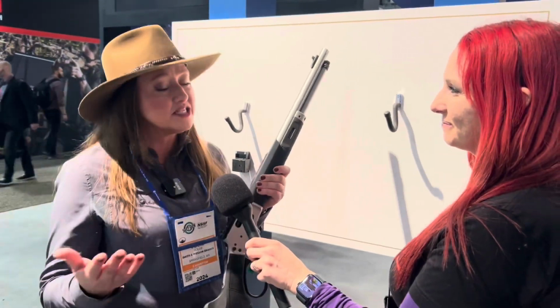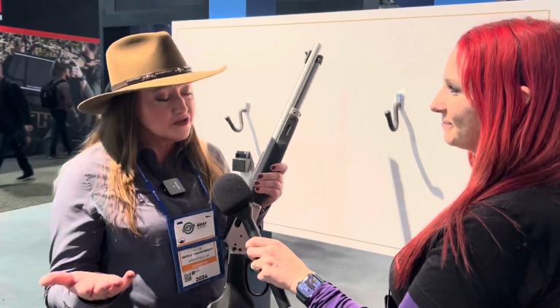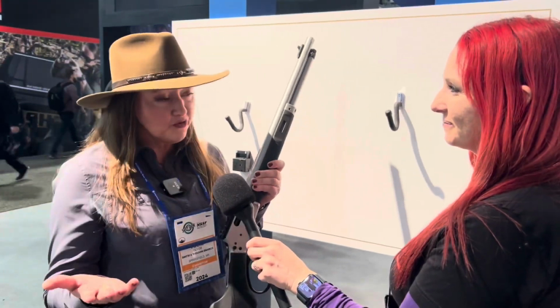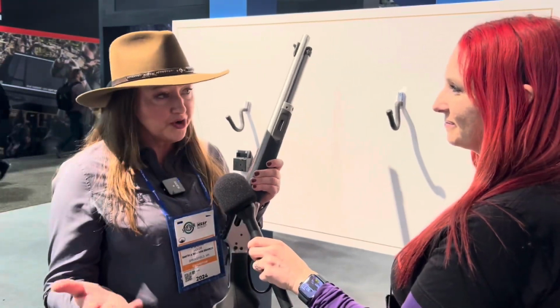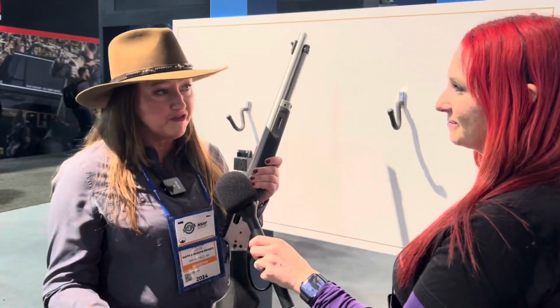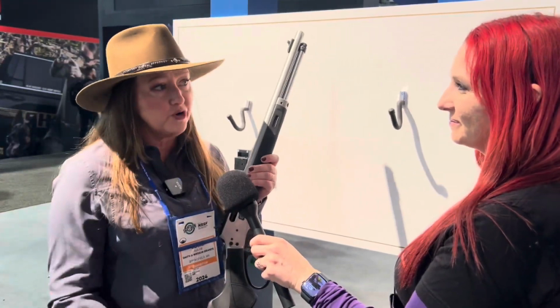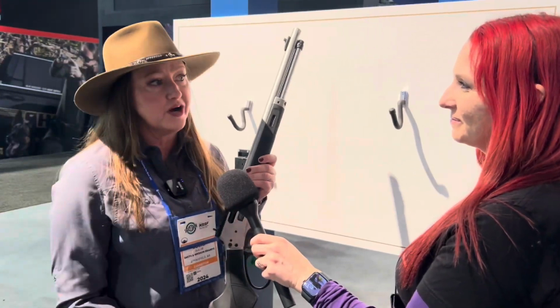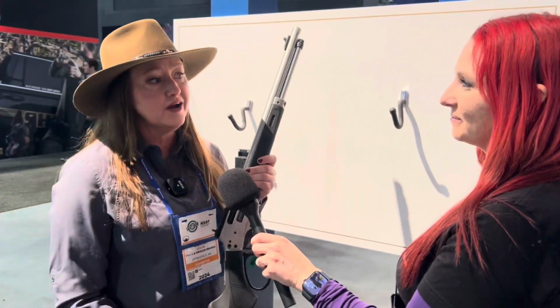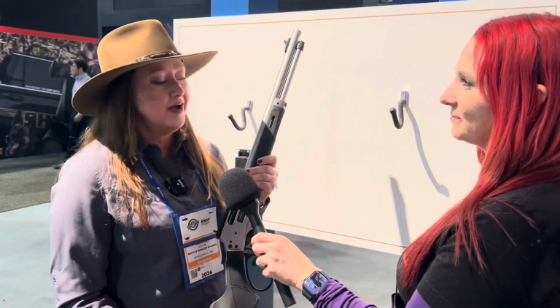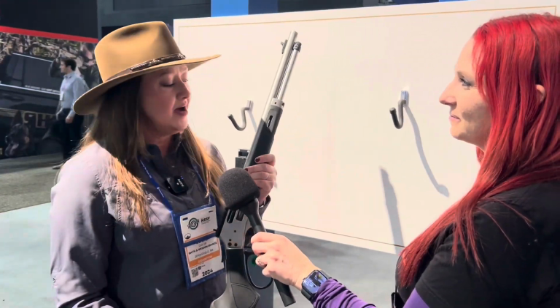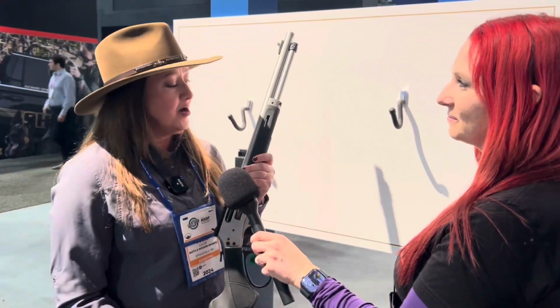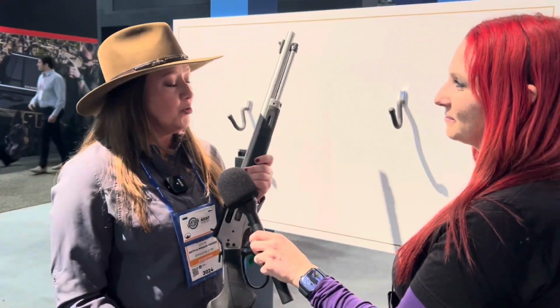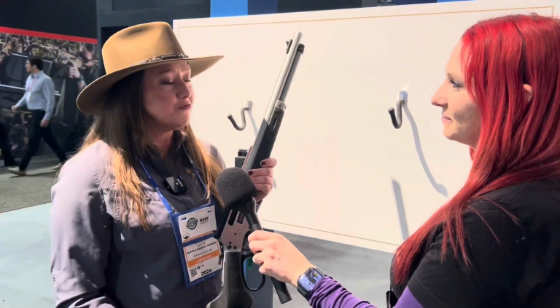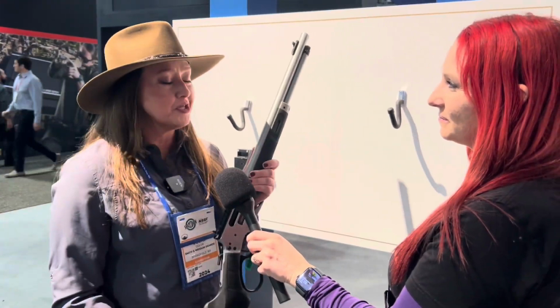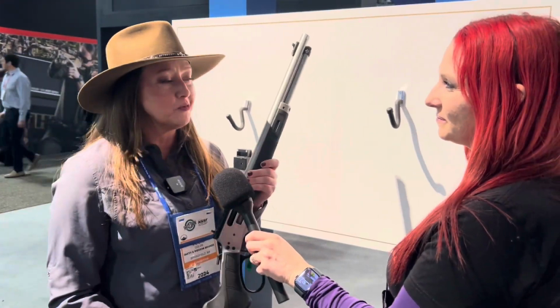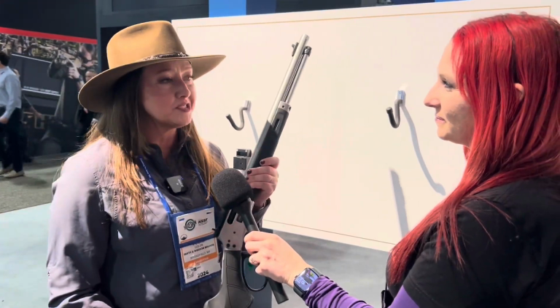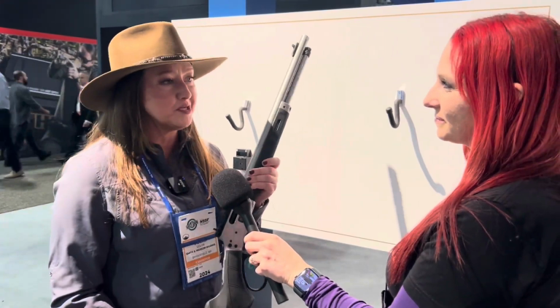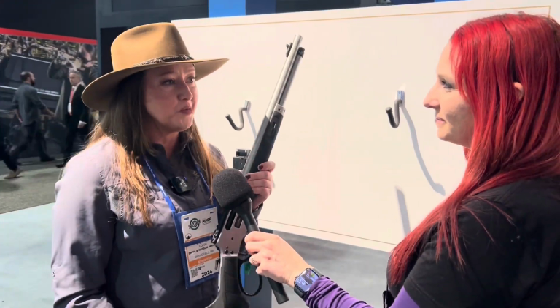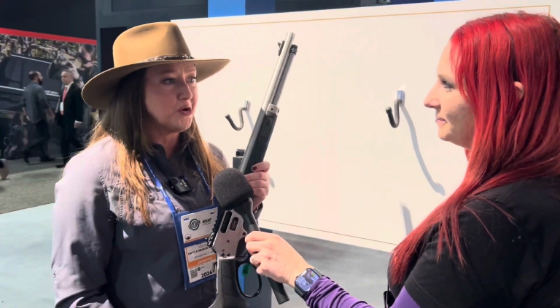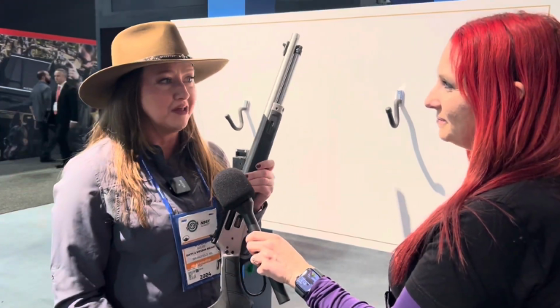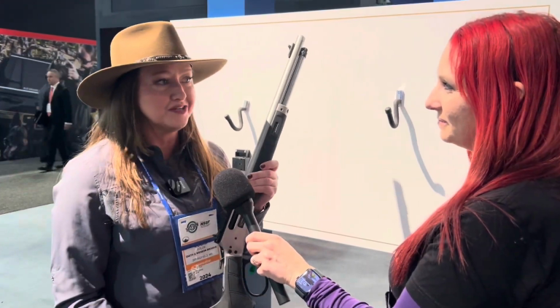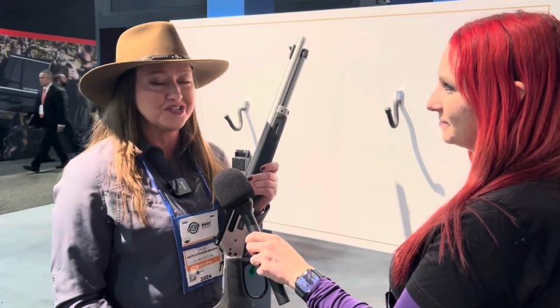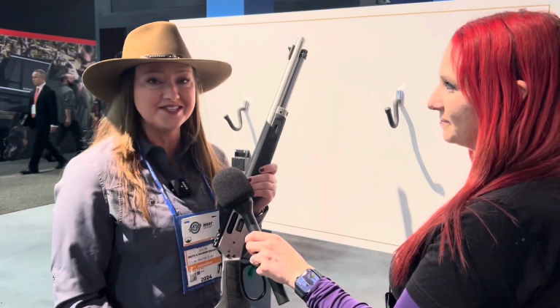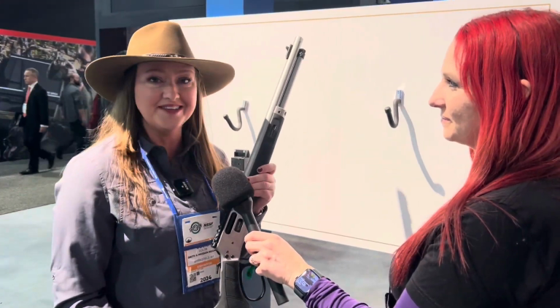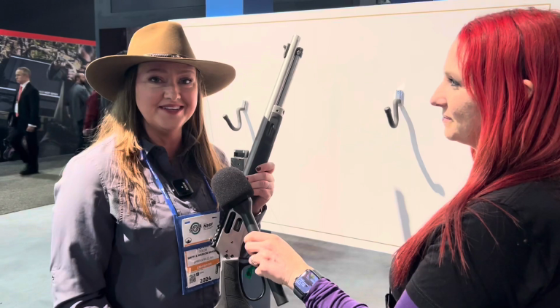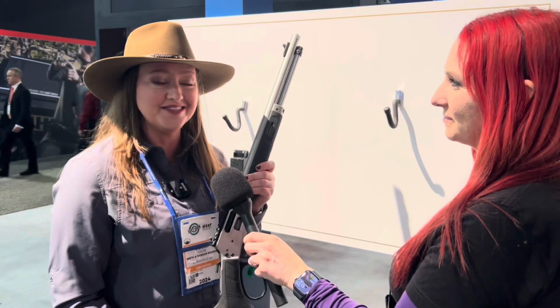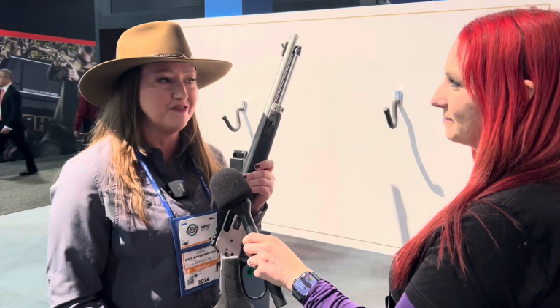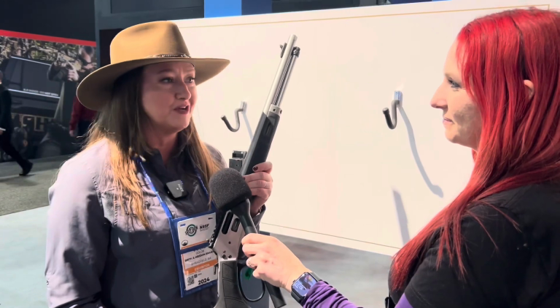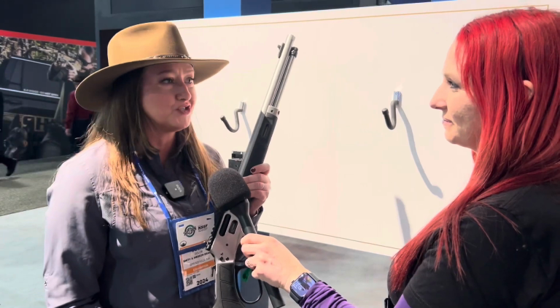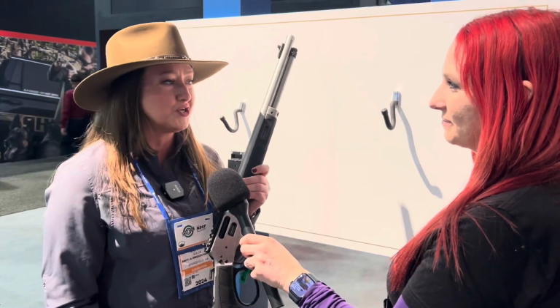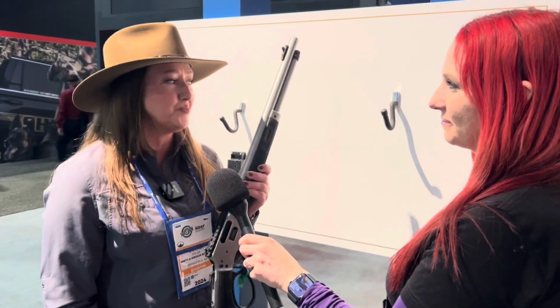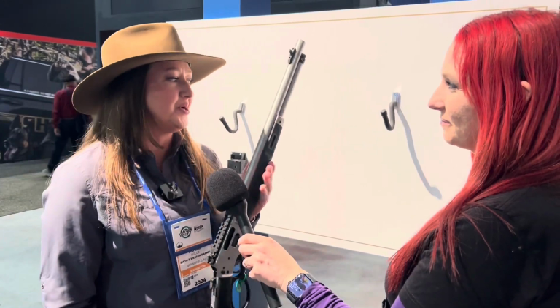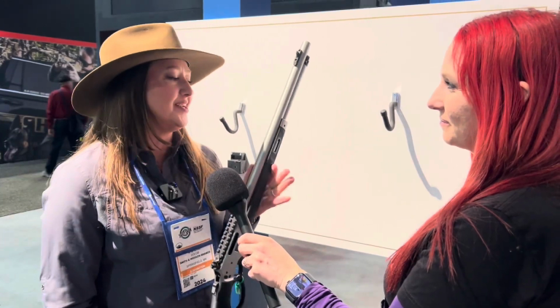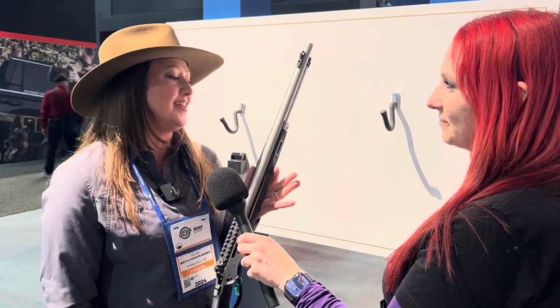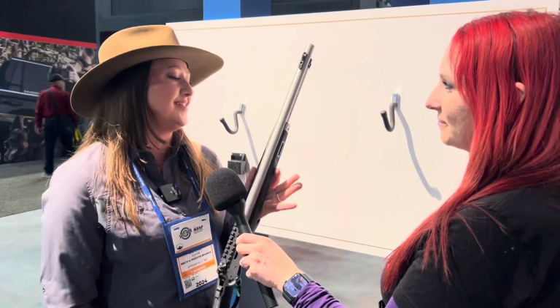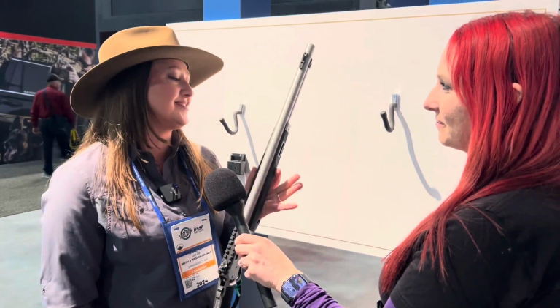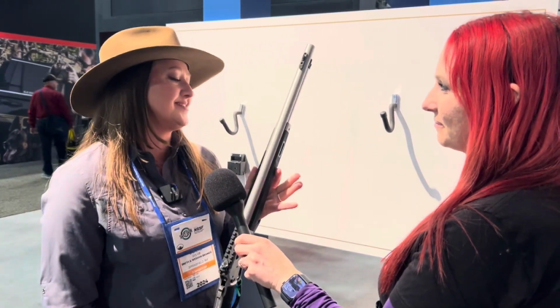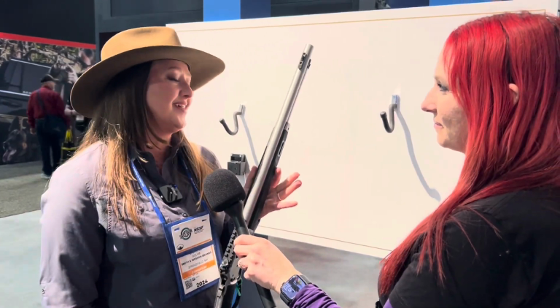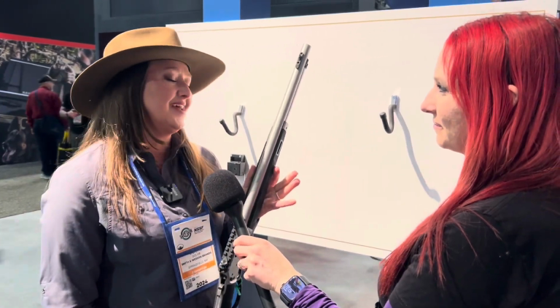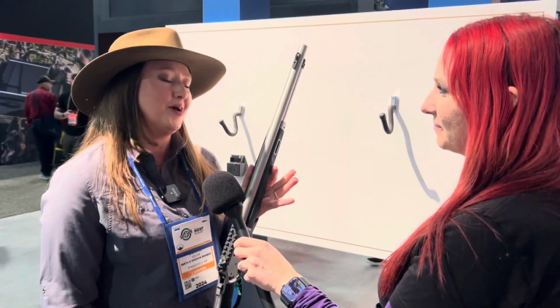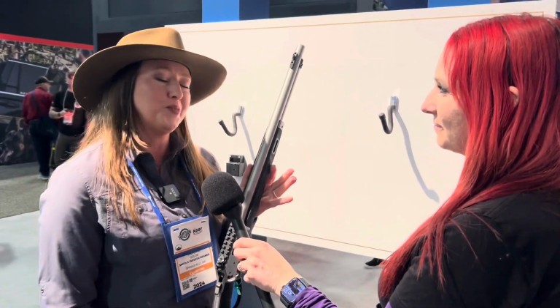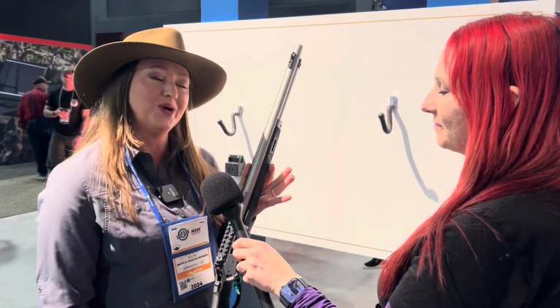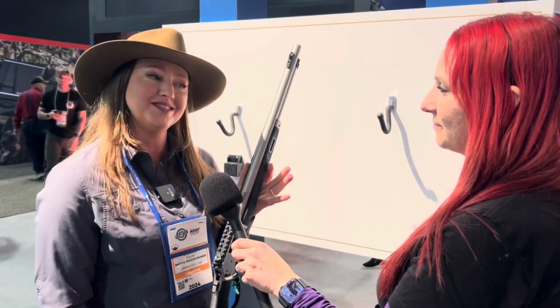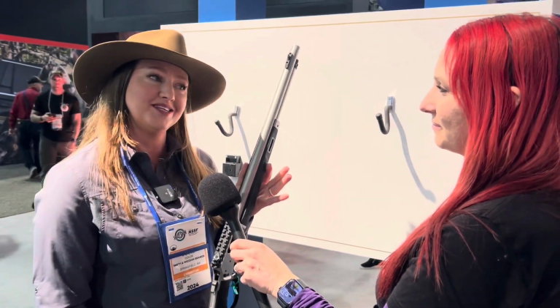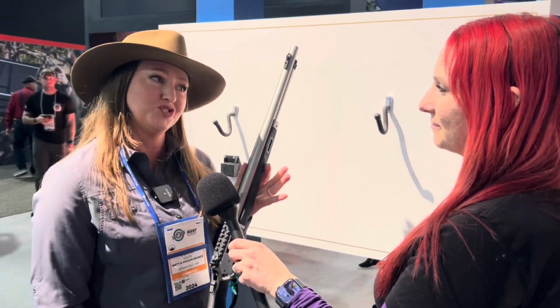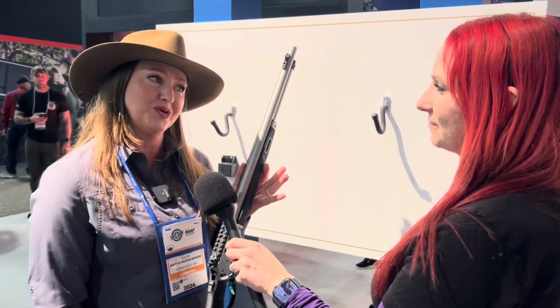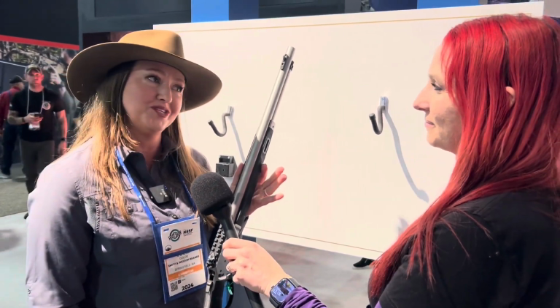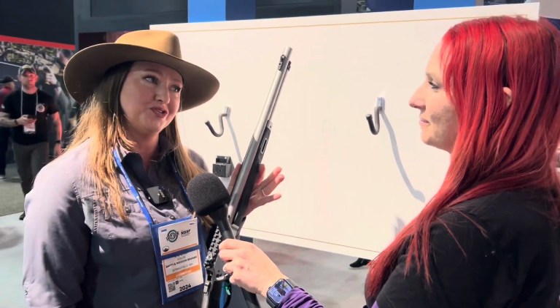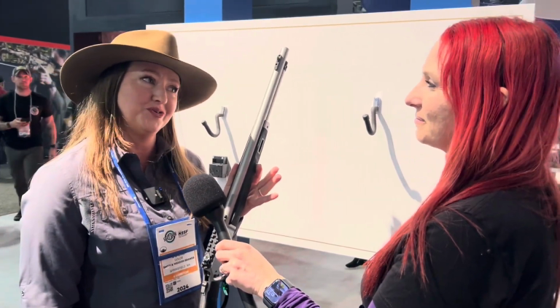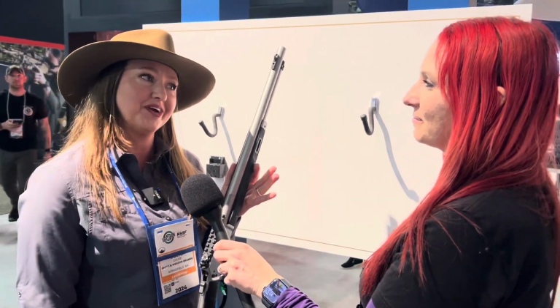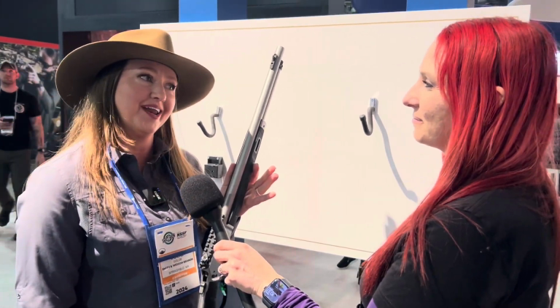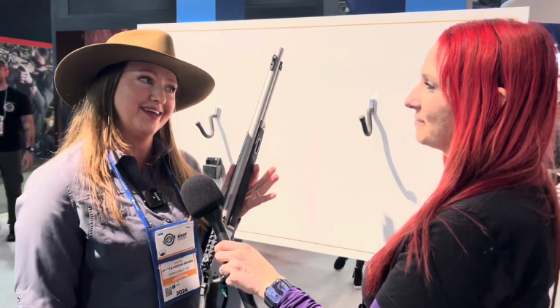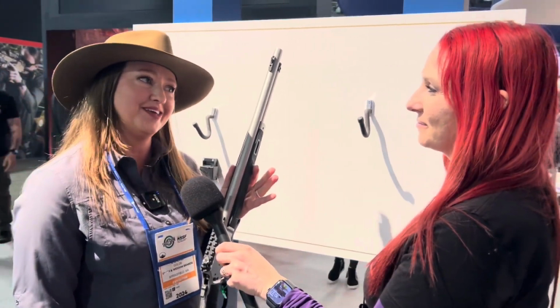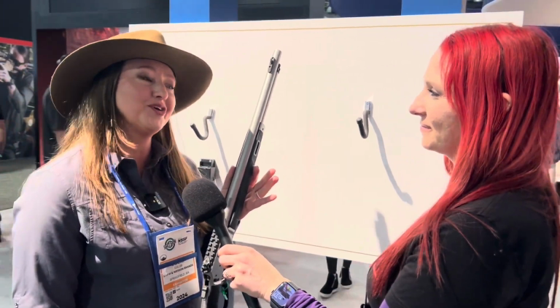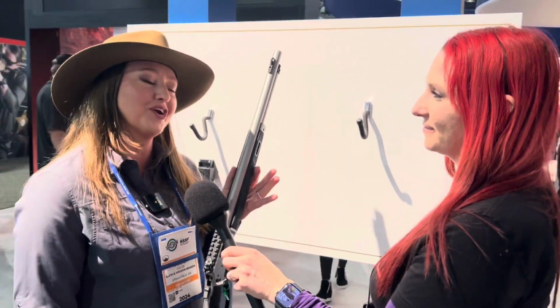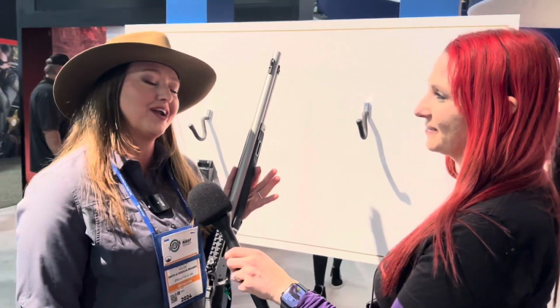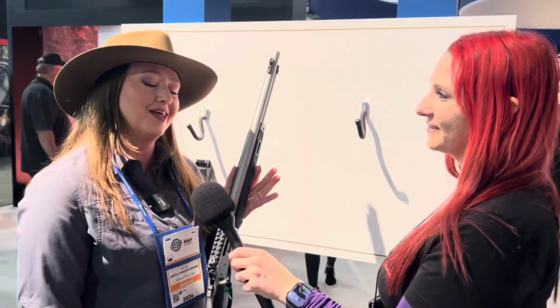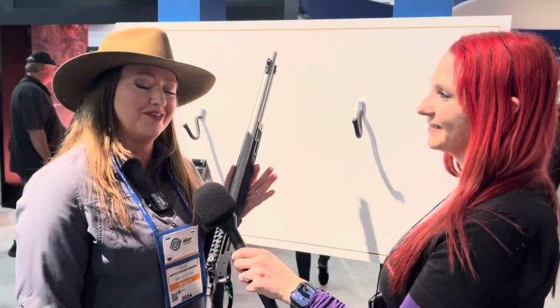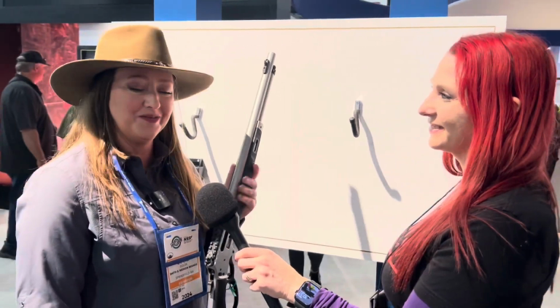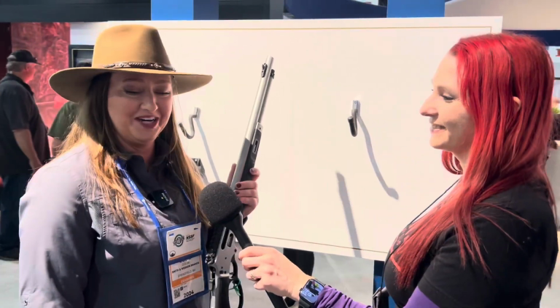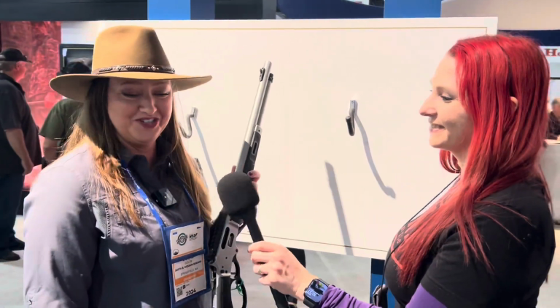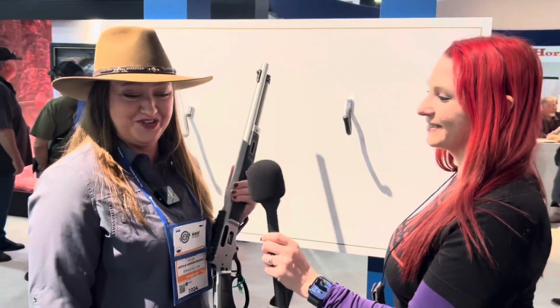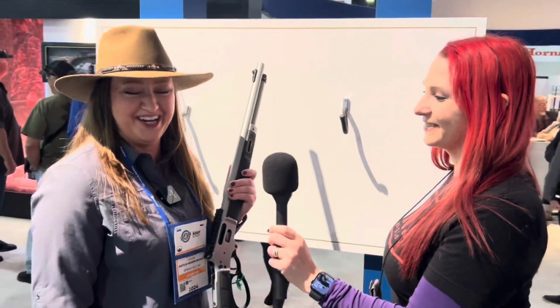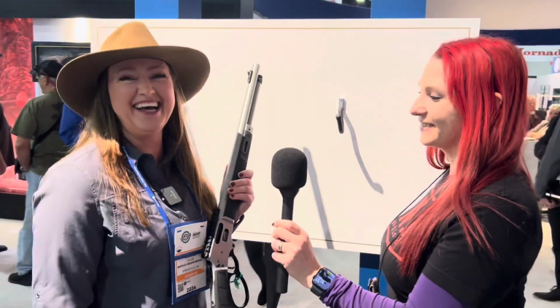It is in 44. Hopefully we'll see more launches in this in the future, but it is a joy to shoot. You're going to love it when you shoot it.